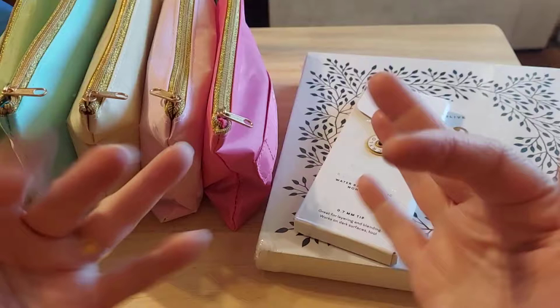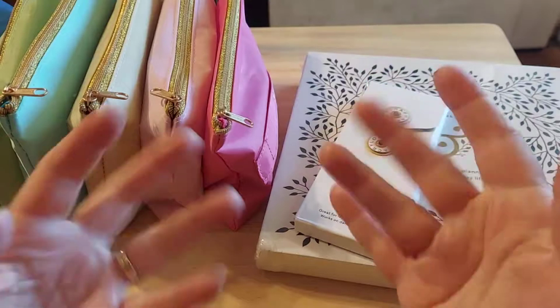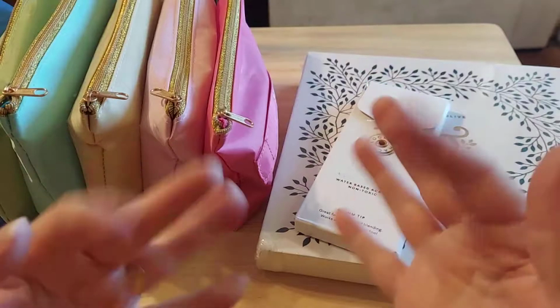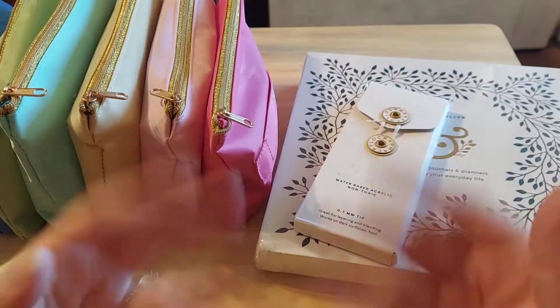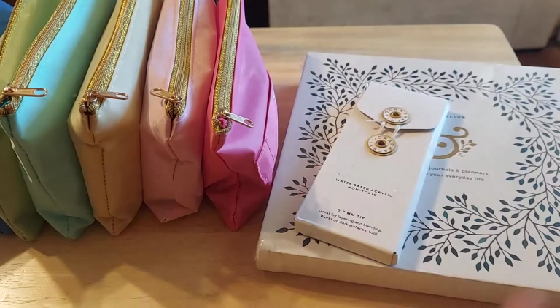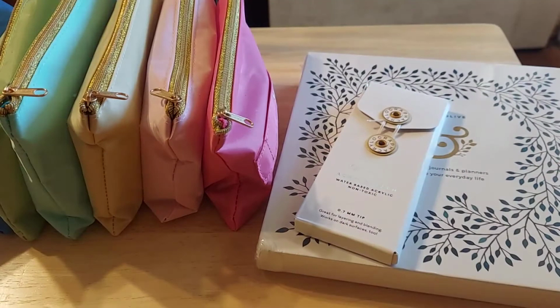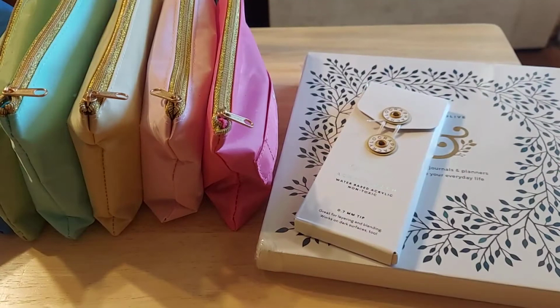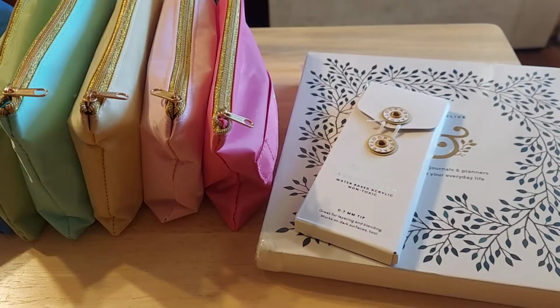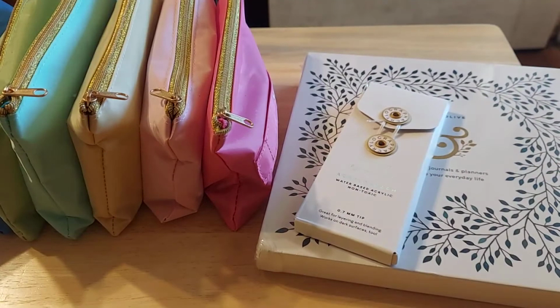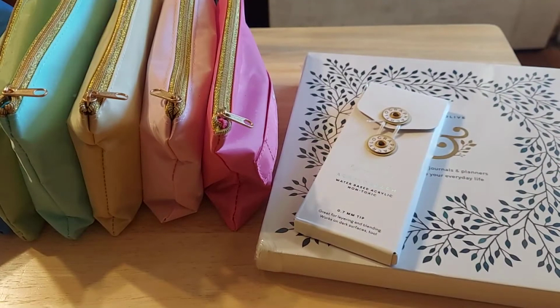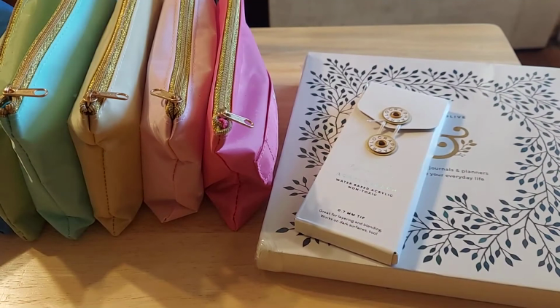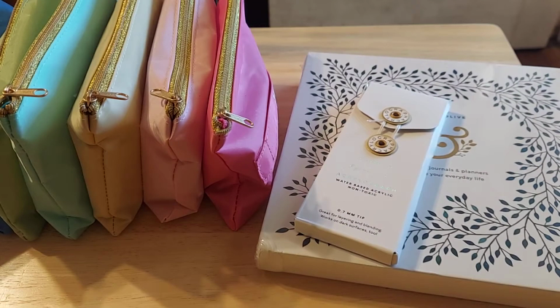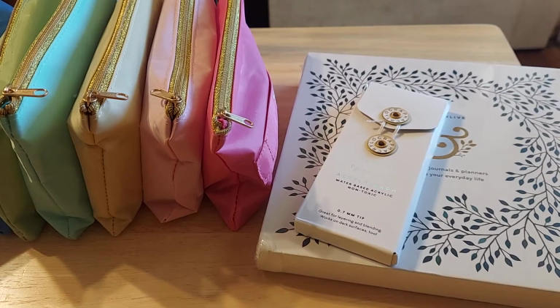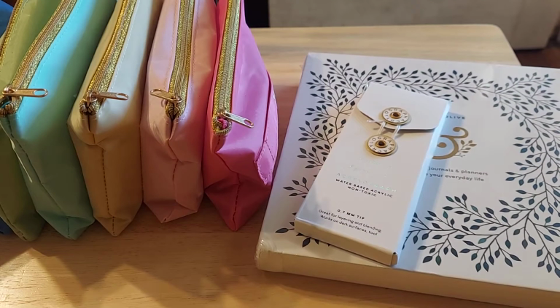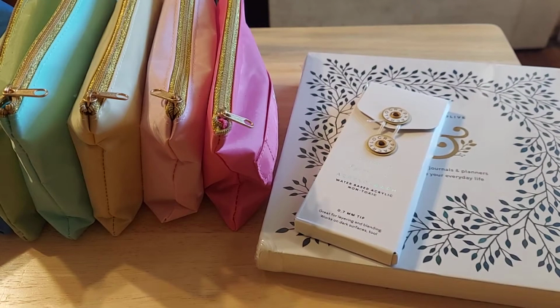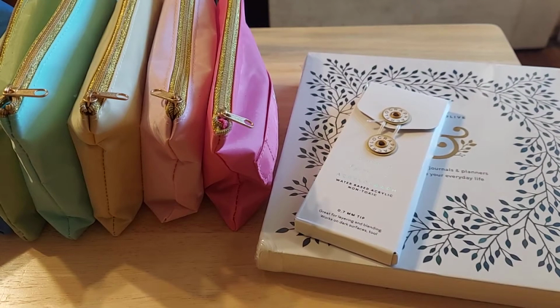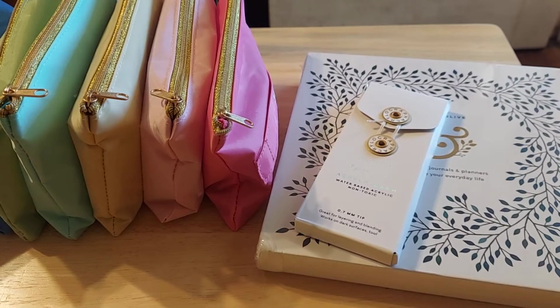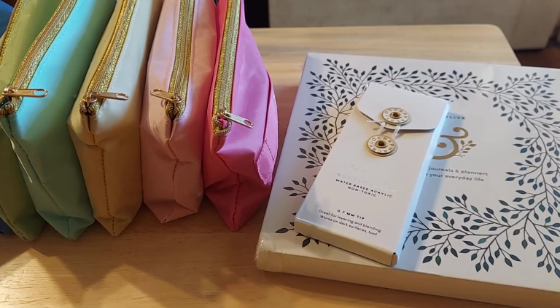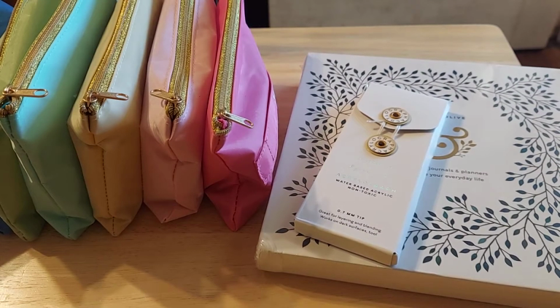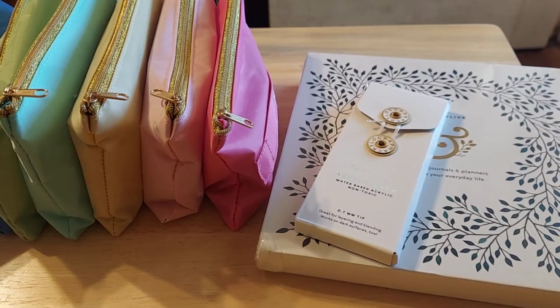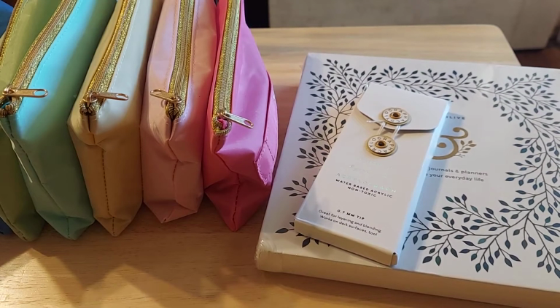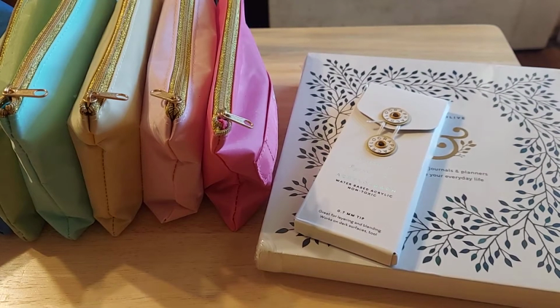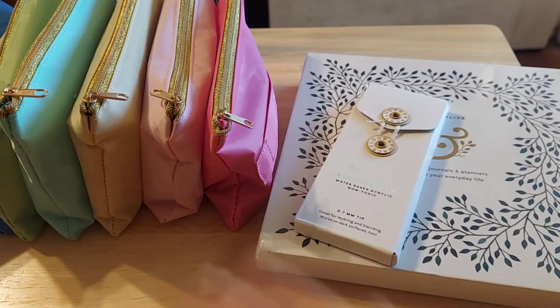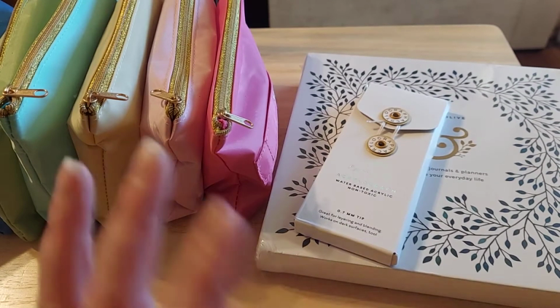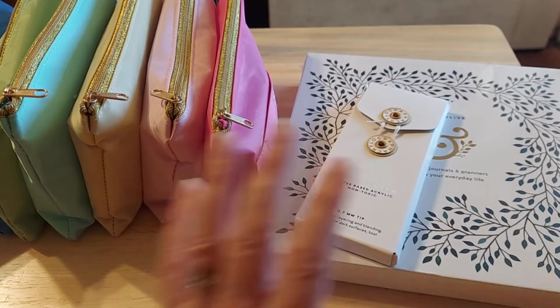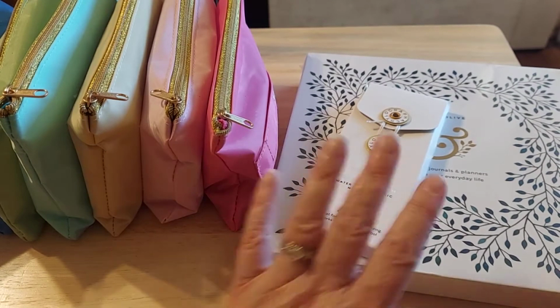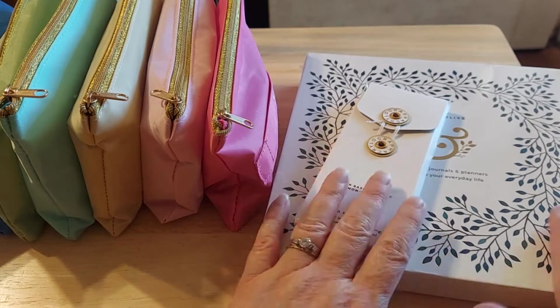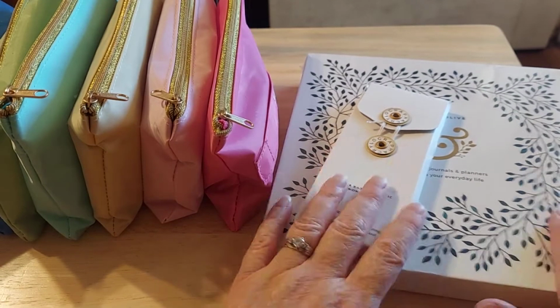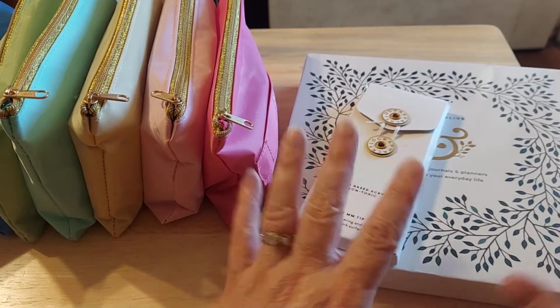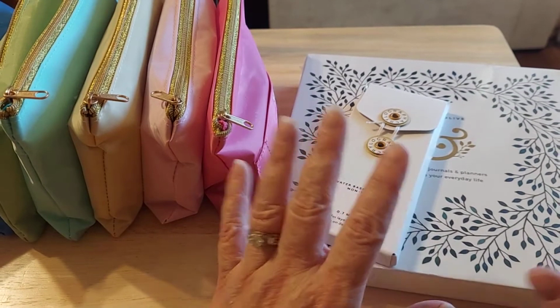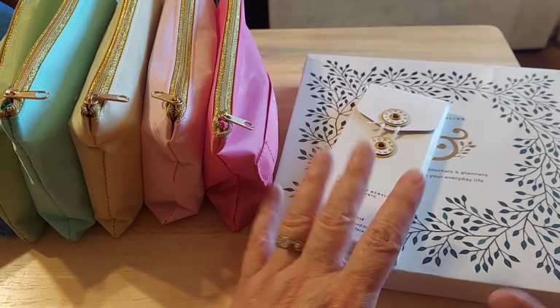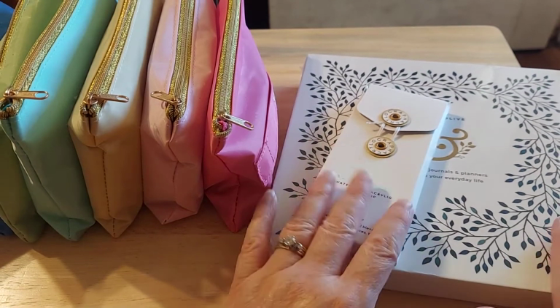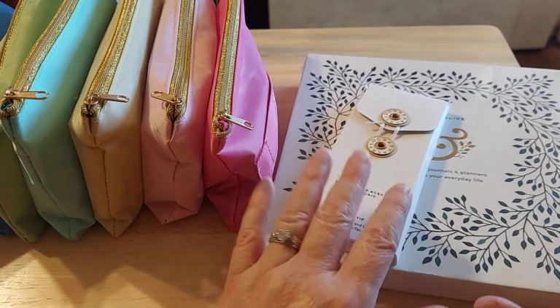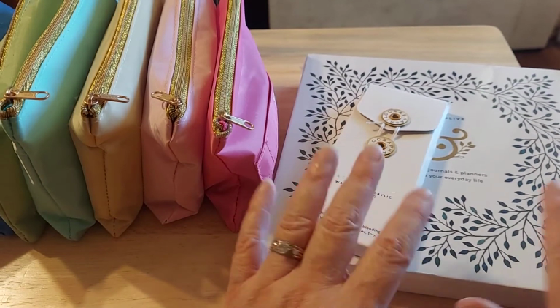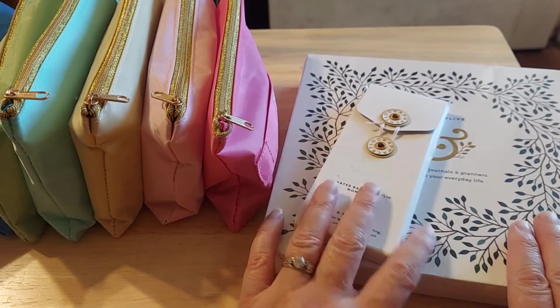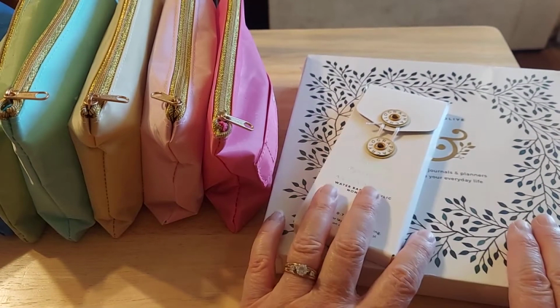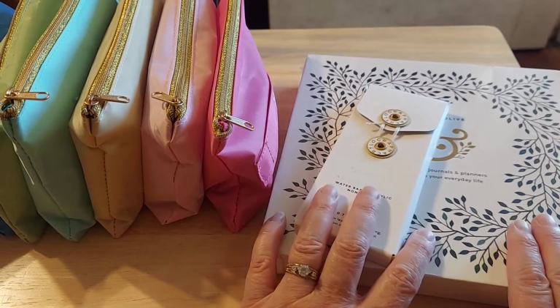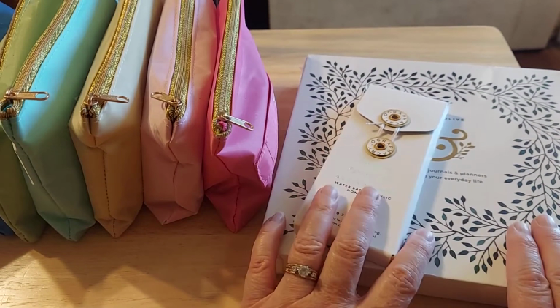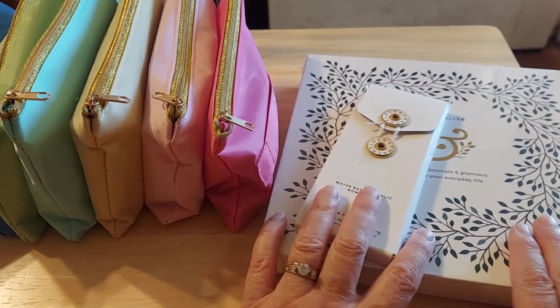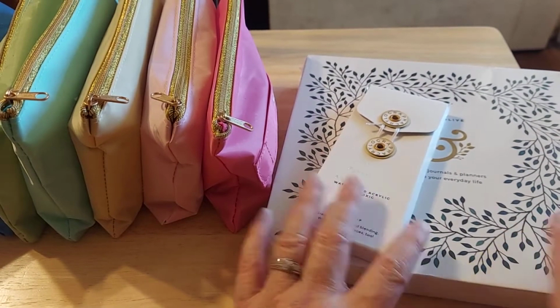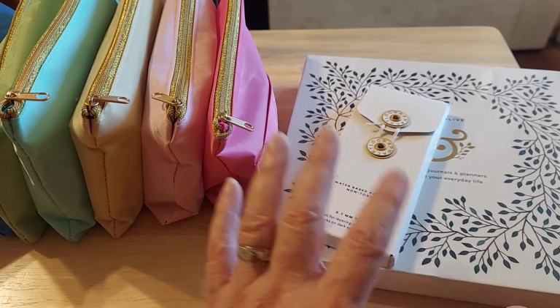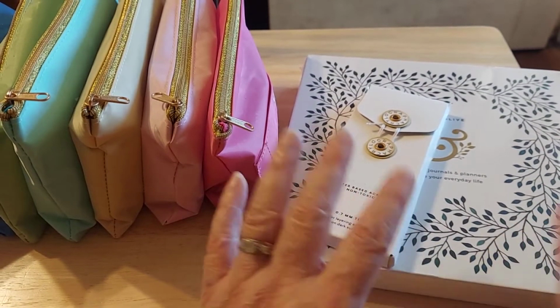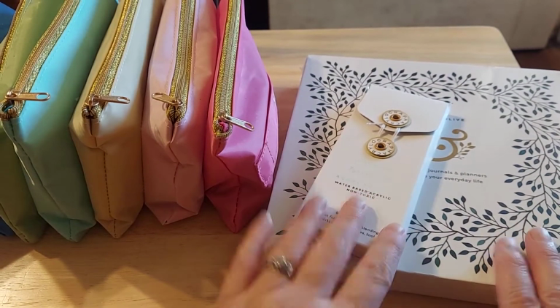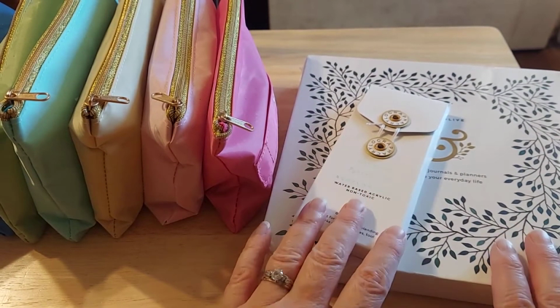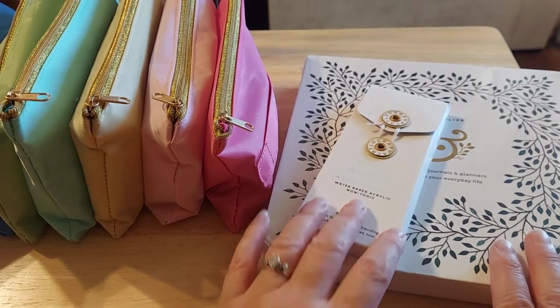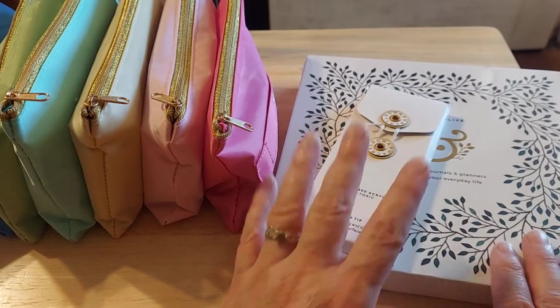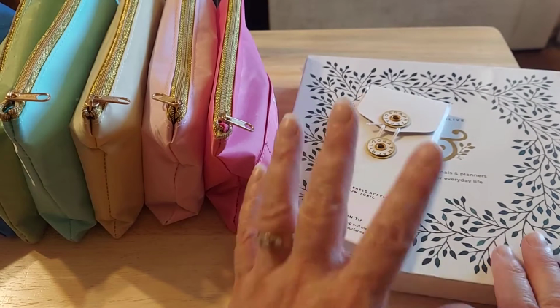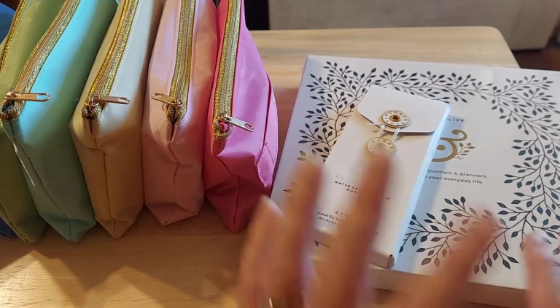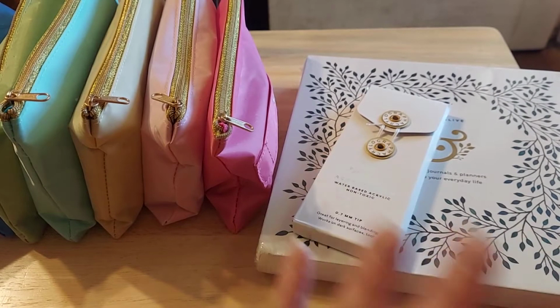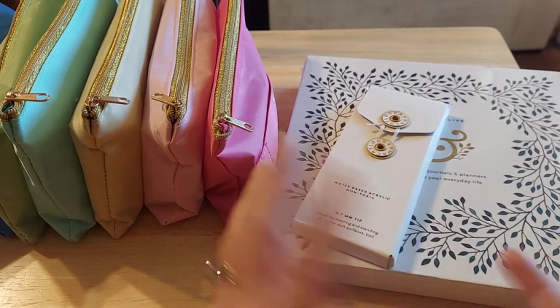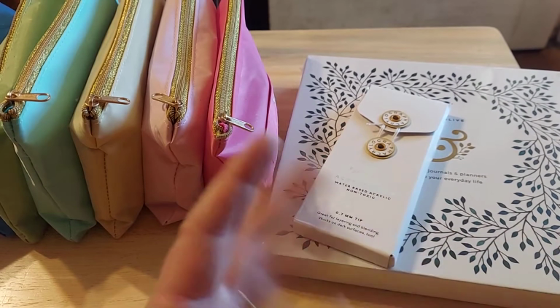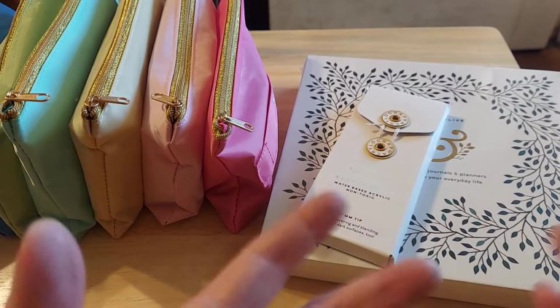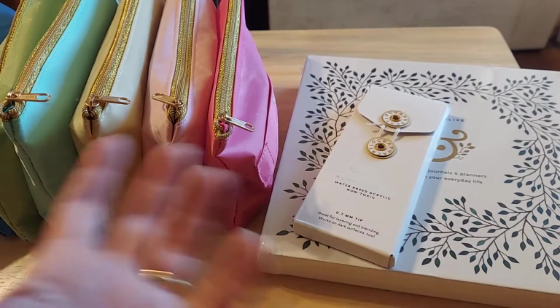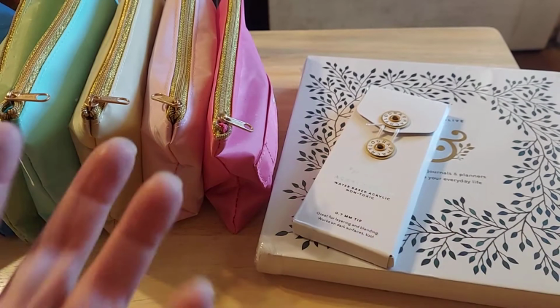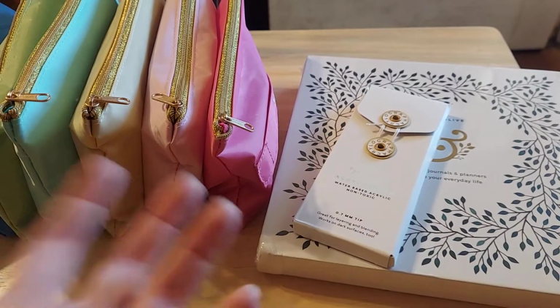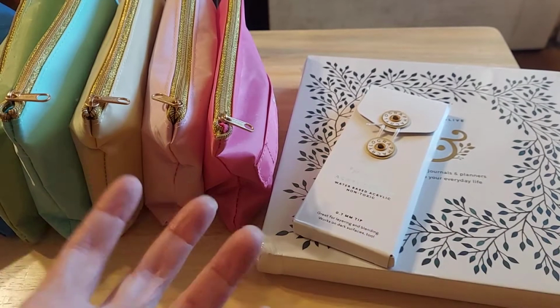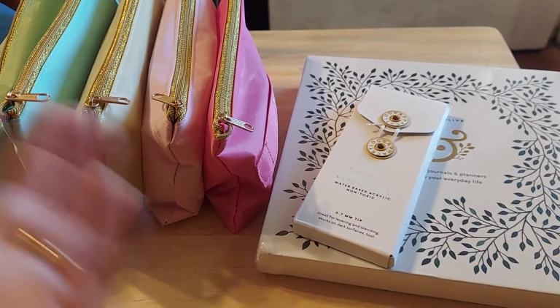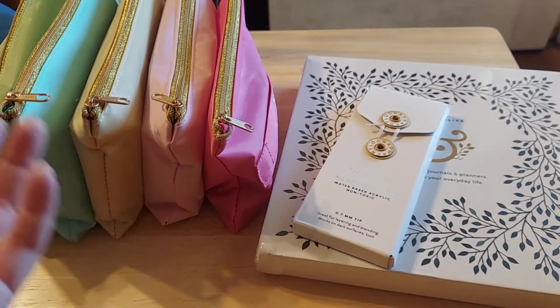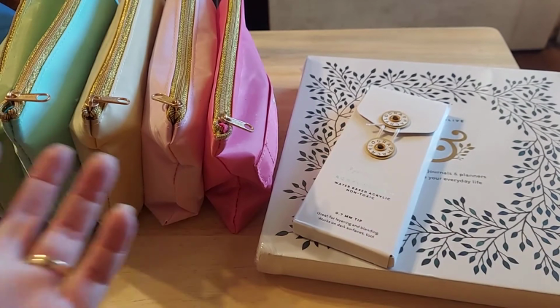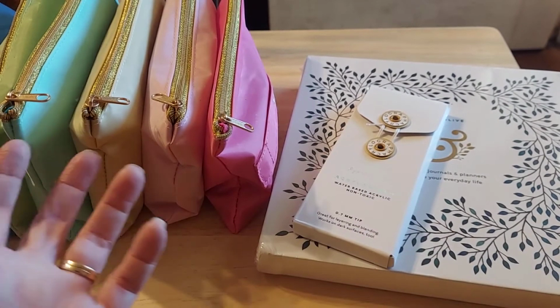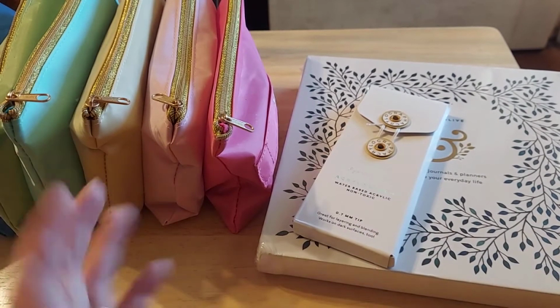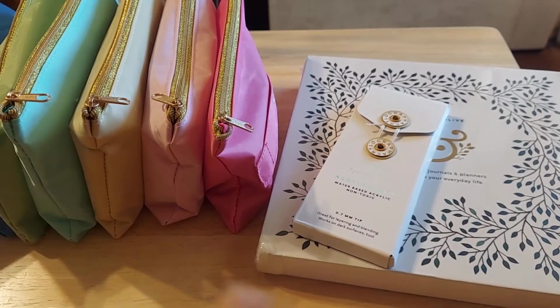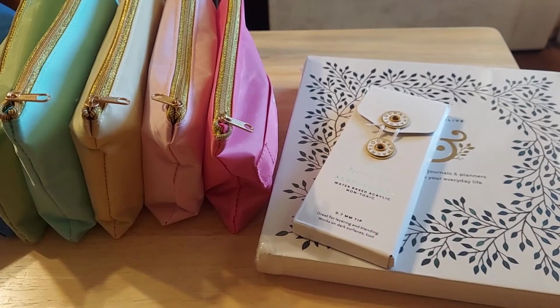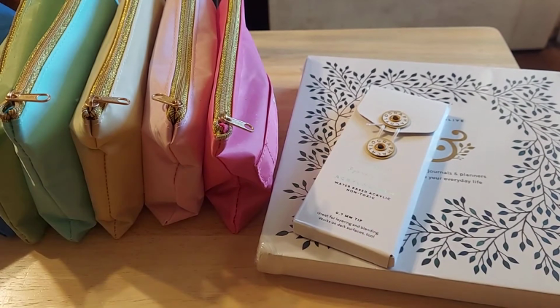Hi friends, this is Chris with Josephine's Design. I am back with an Archer Olive haul, or Happy Mill, however you want to say it.